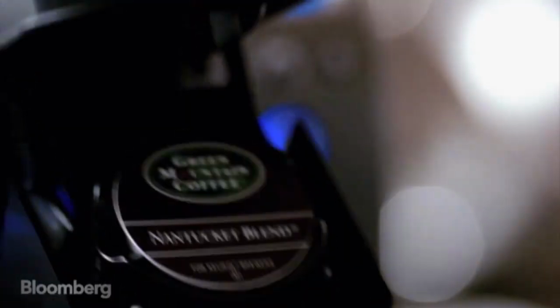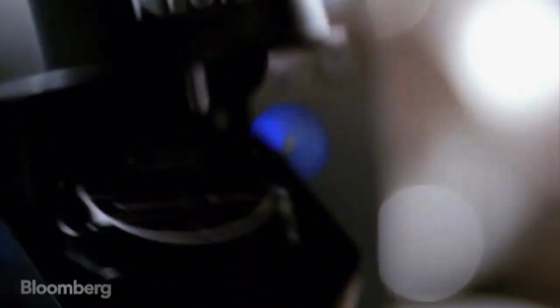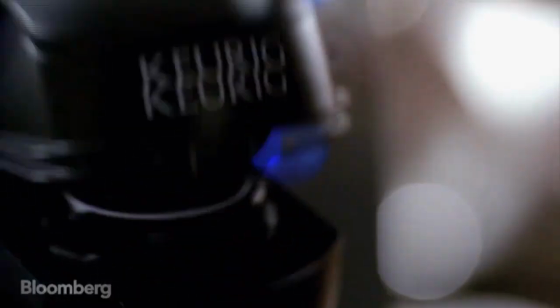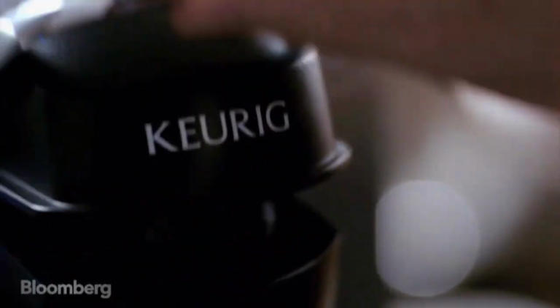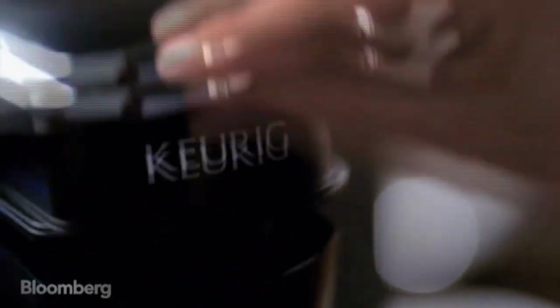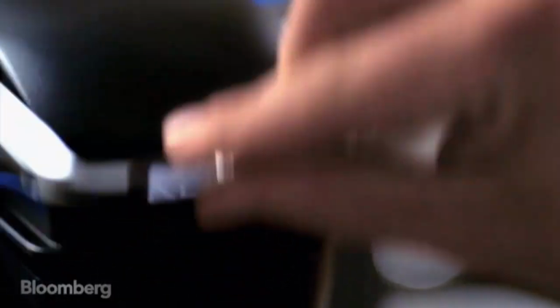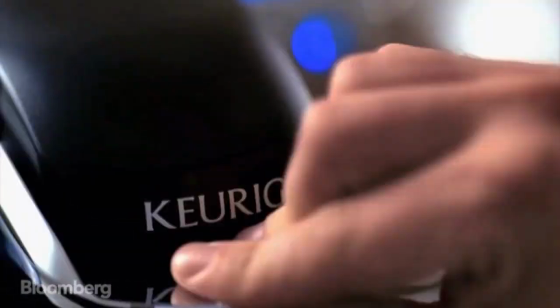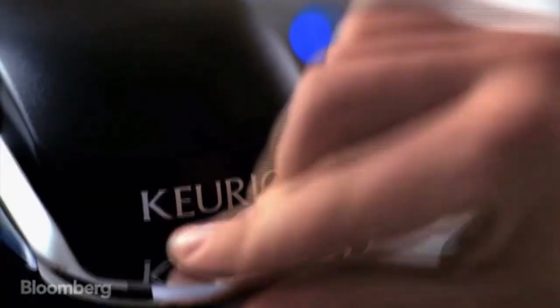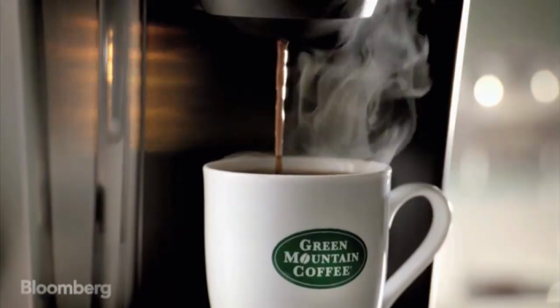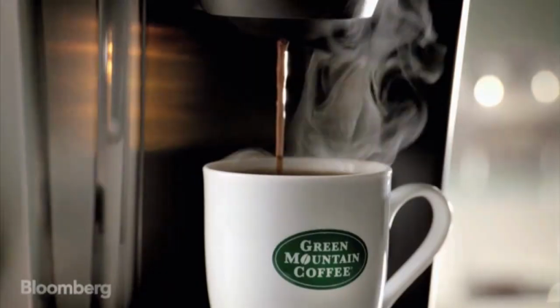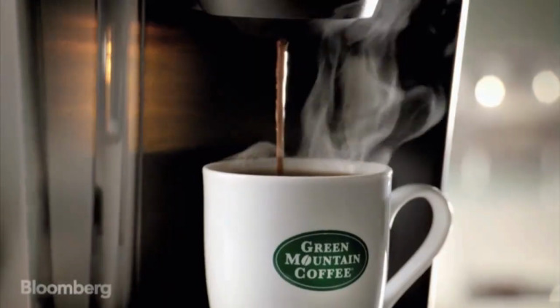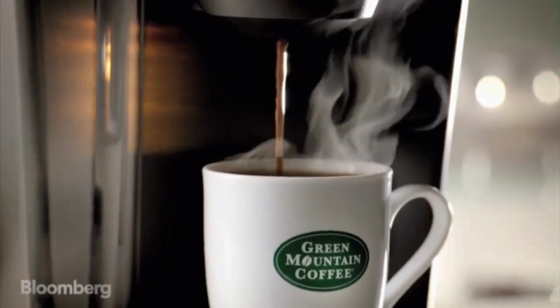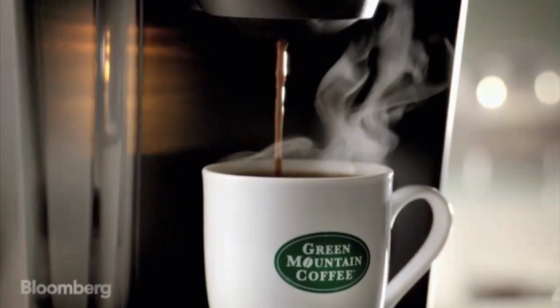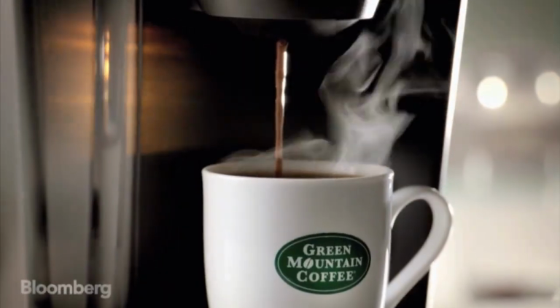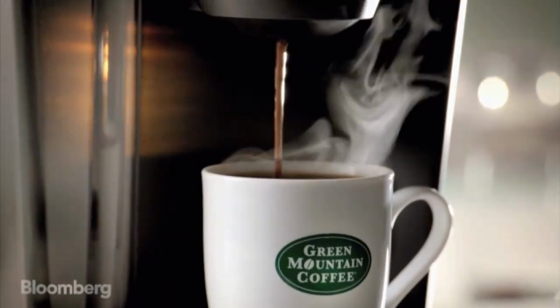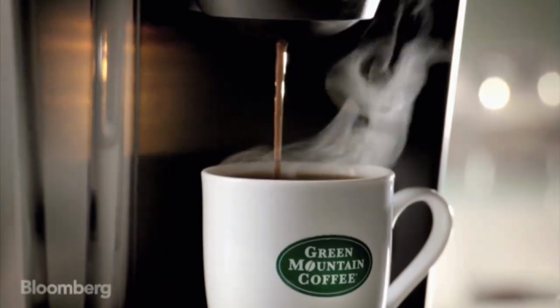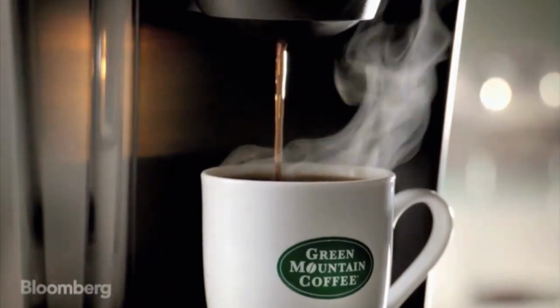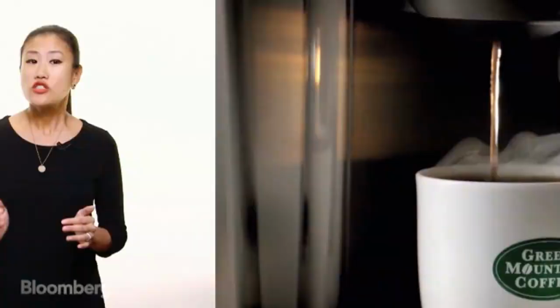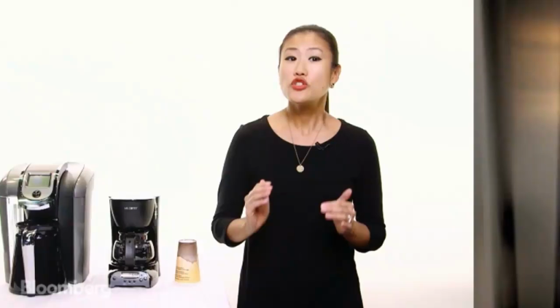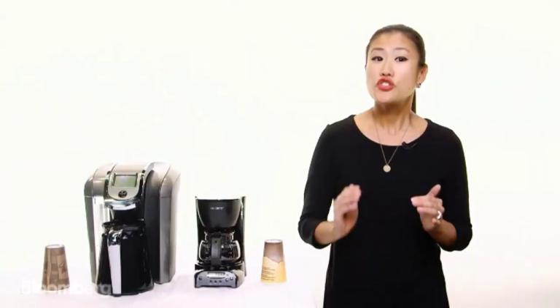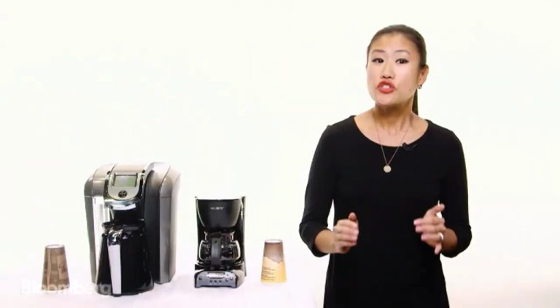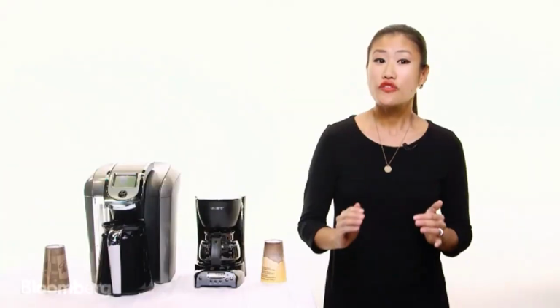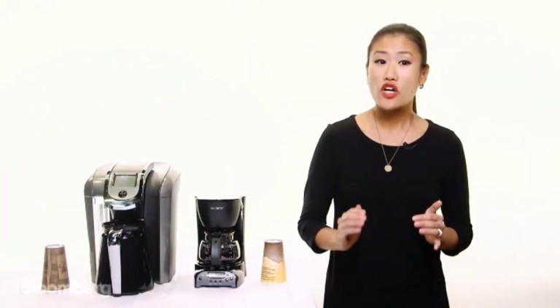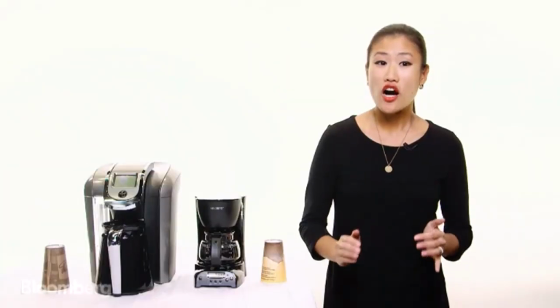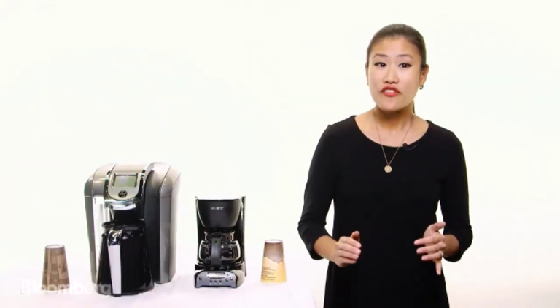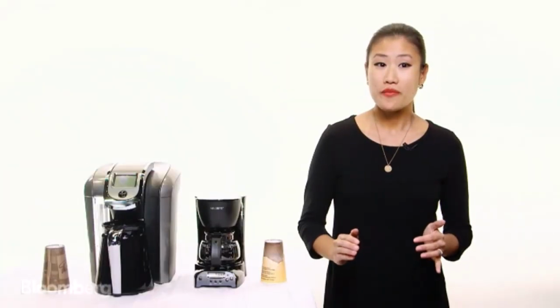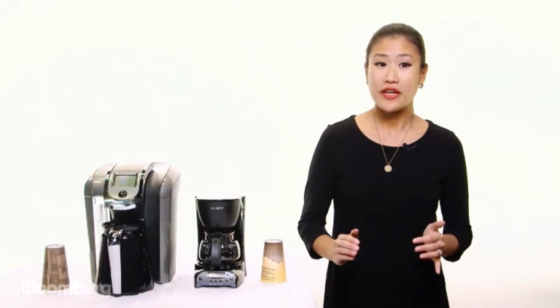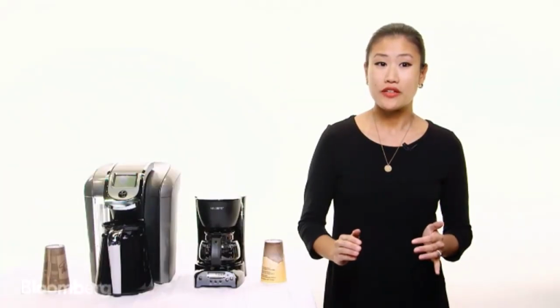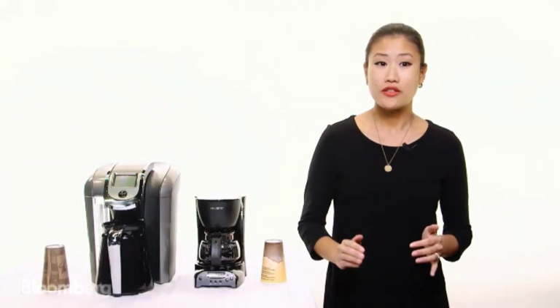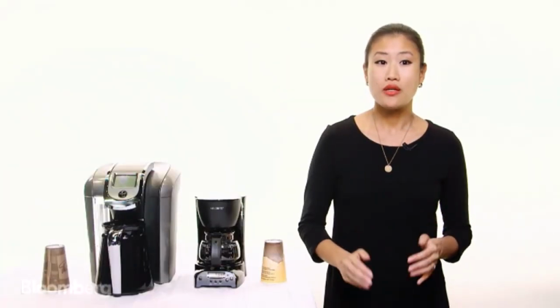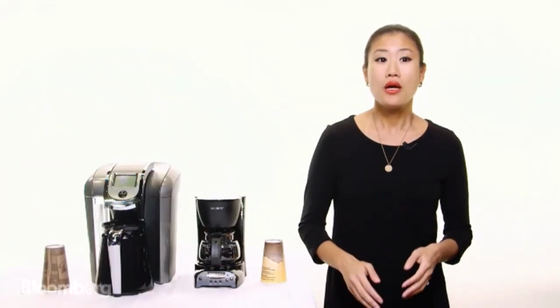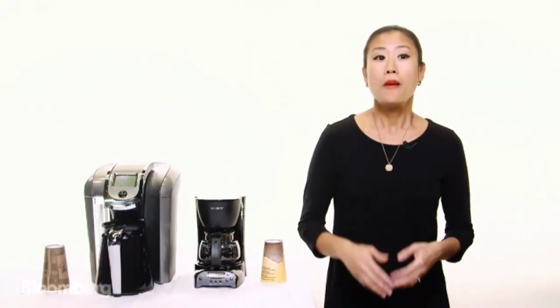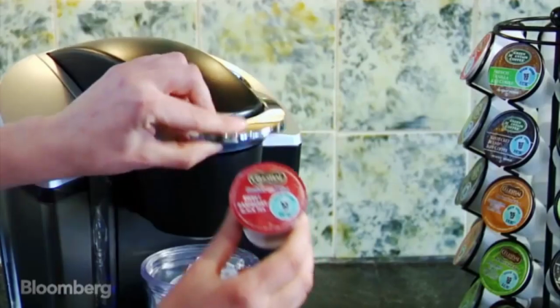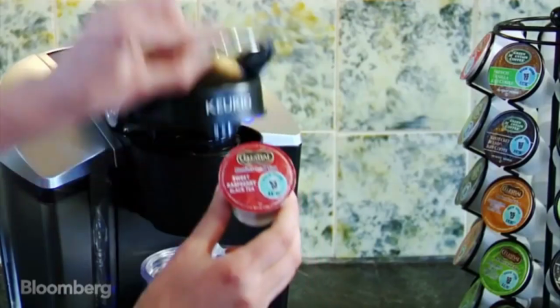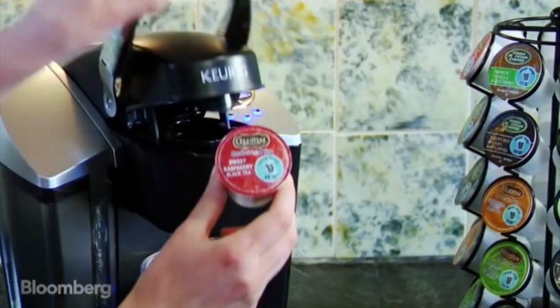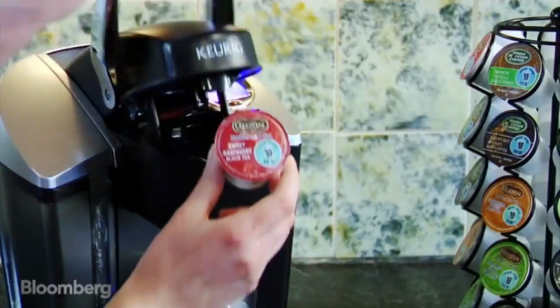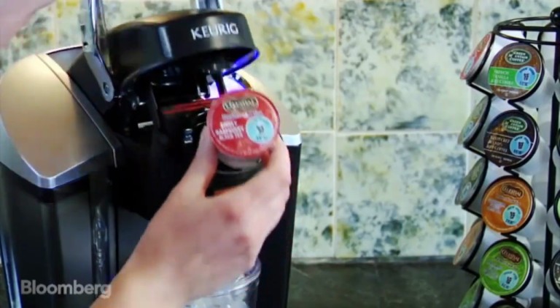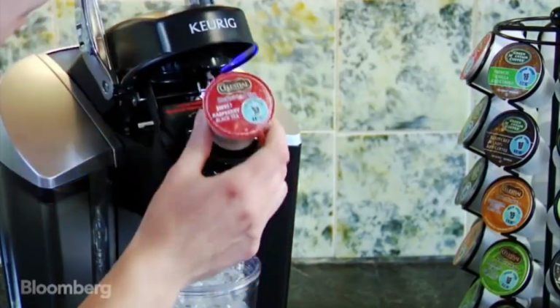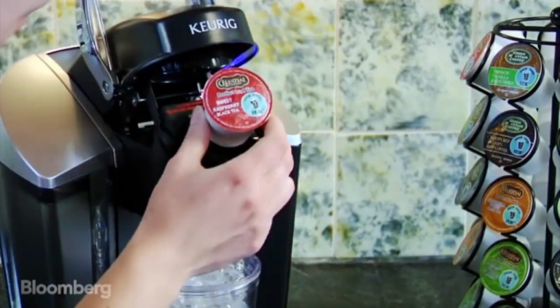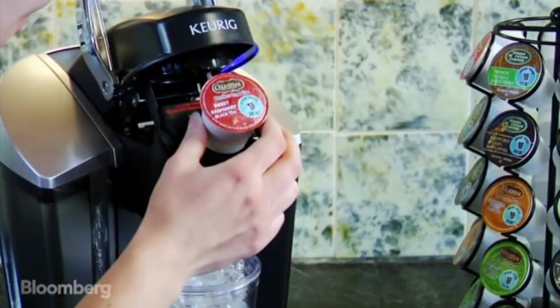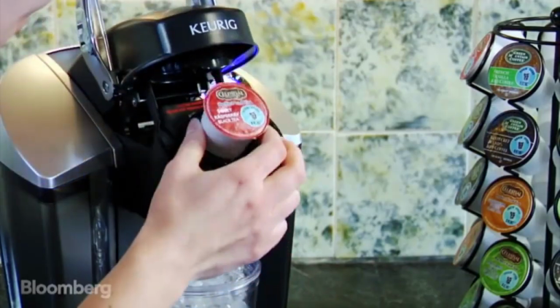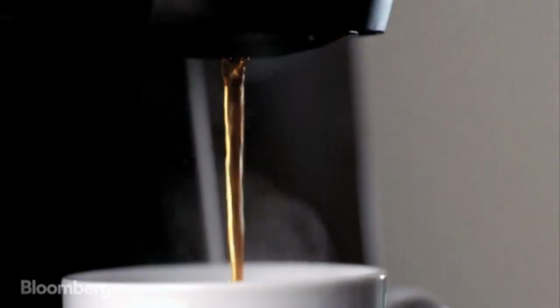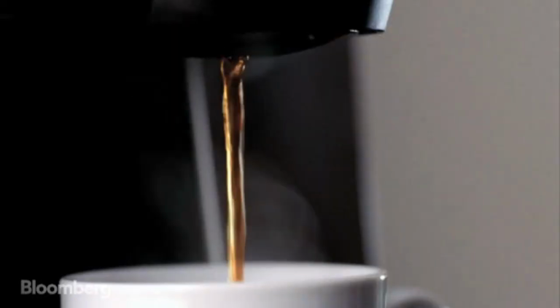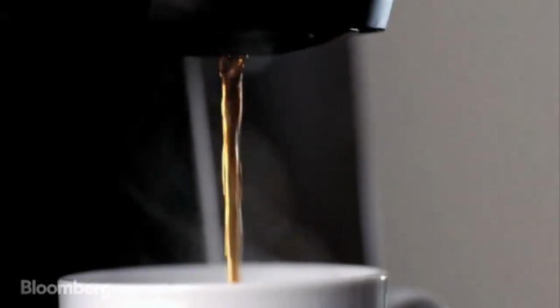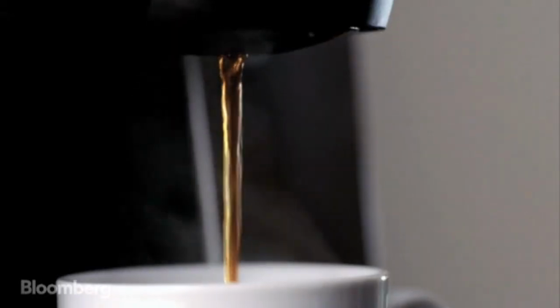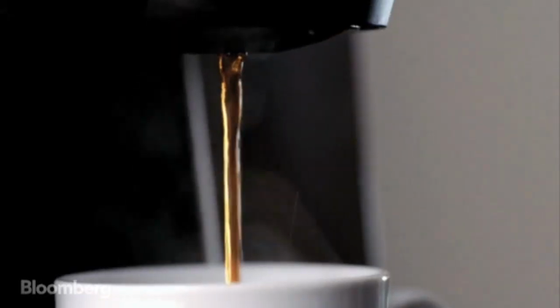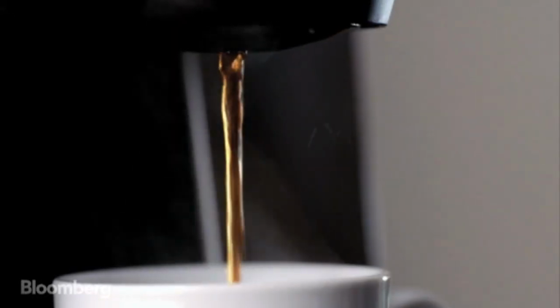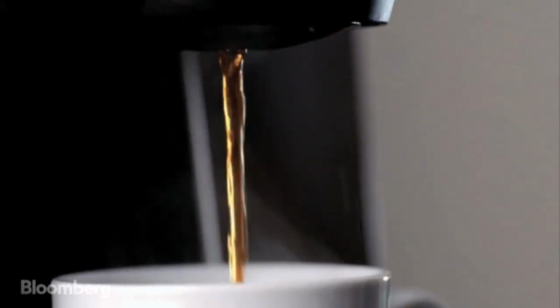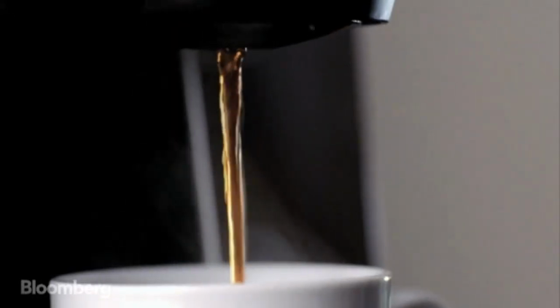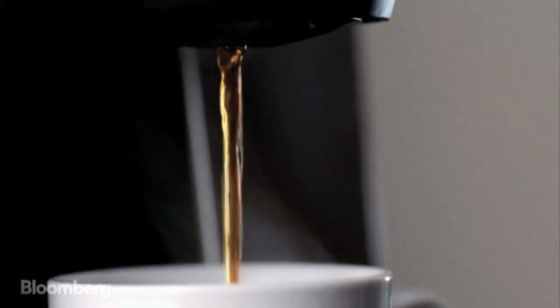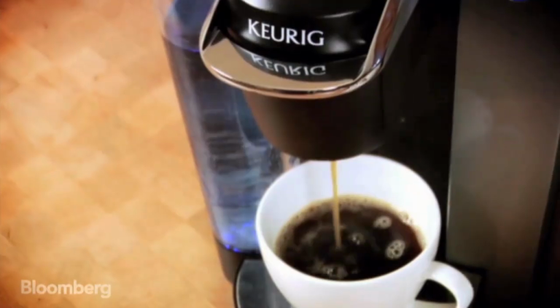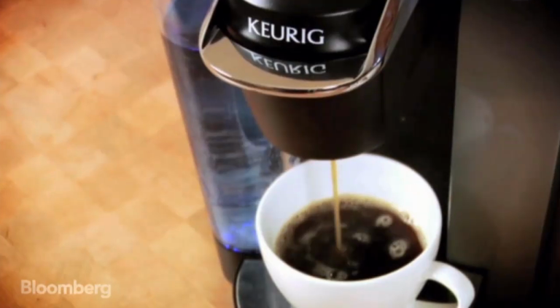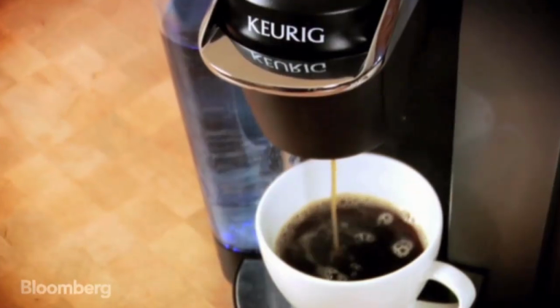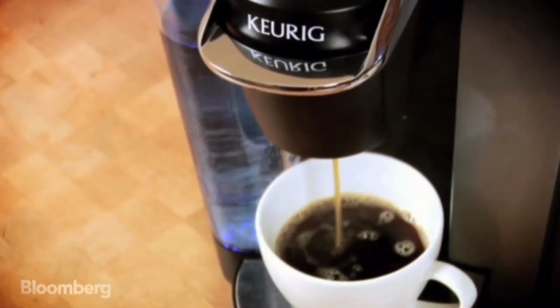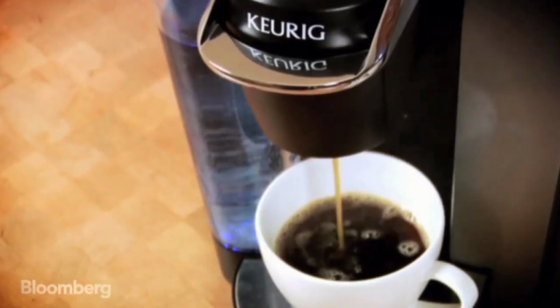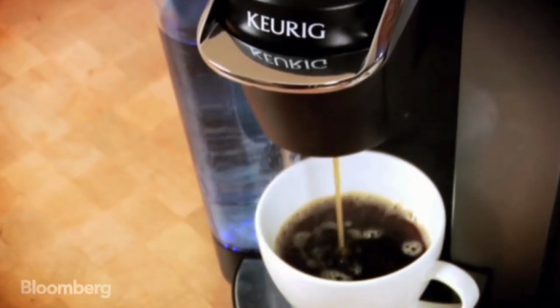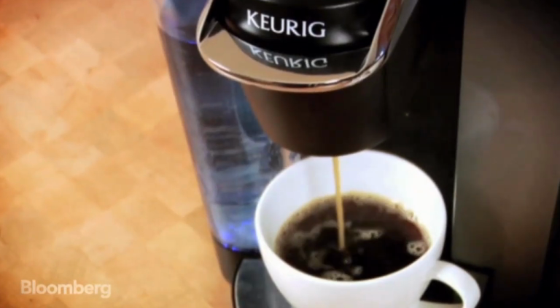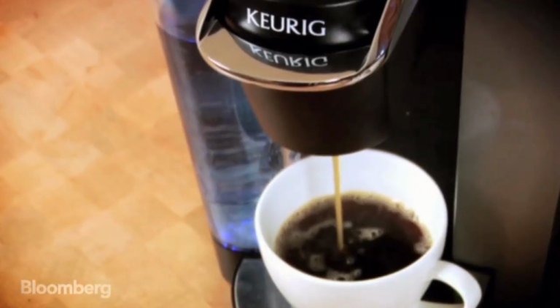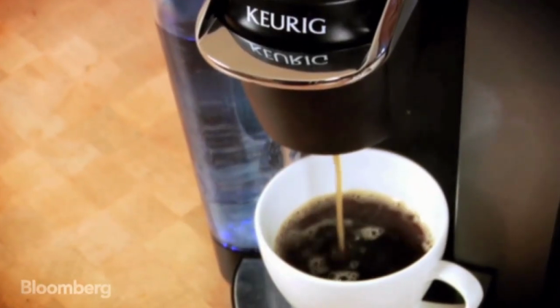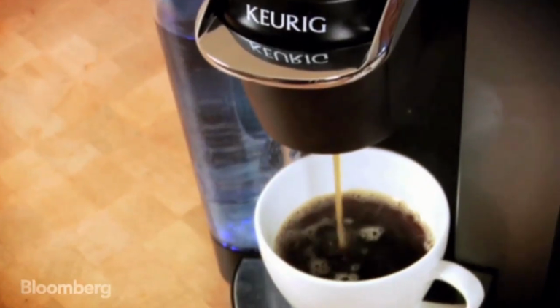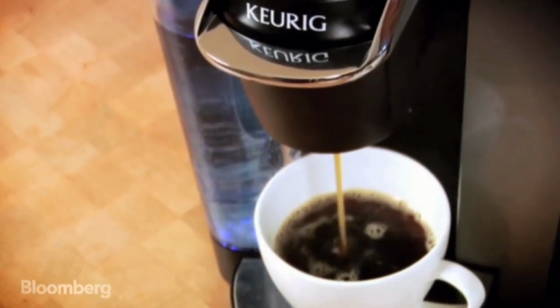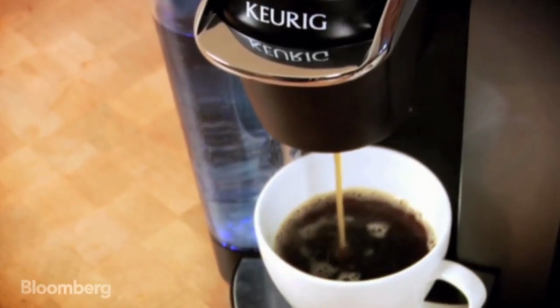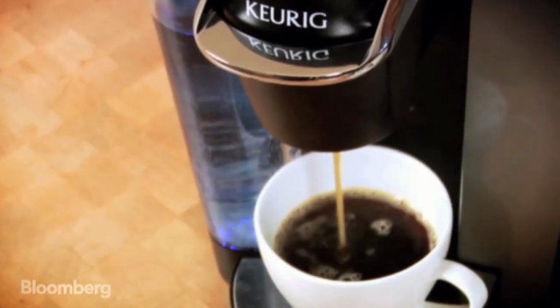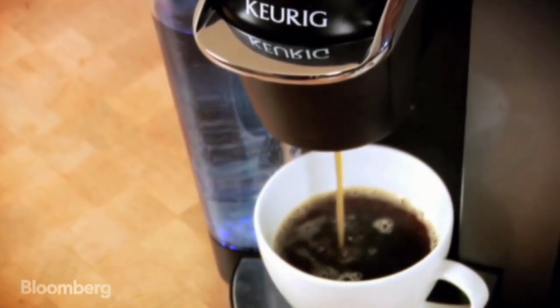You might know Keurig as the single-serve coffee maker. Pop in a pod and voila, one cup of coffee.